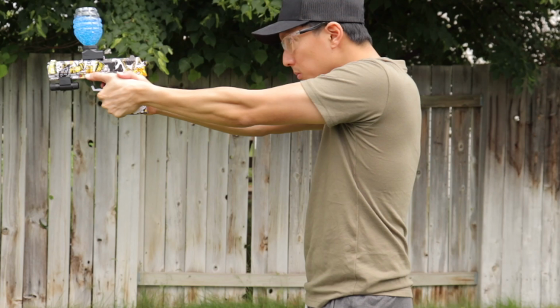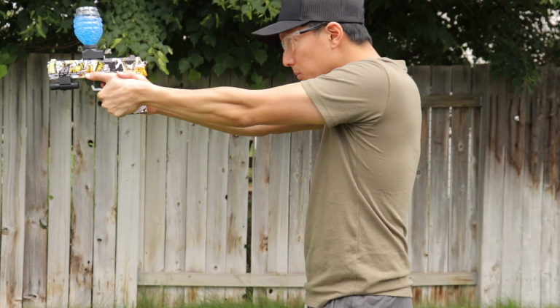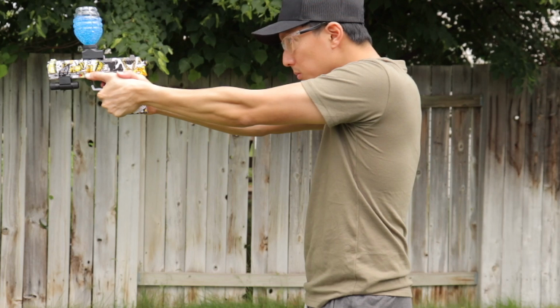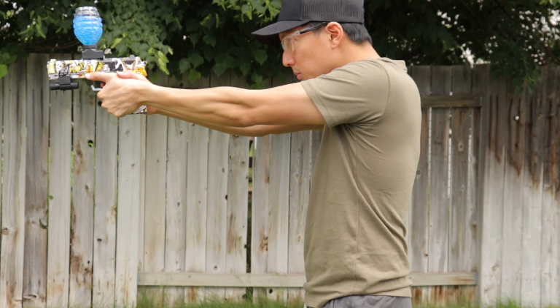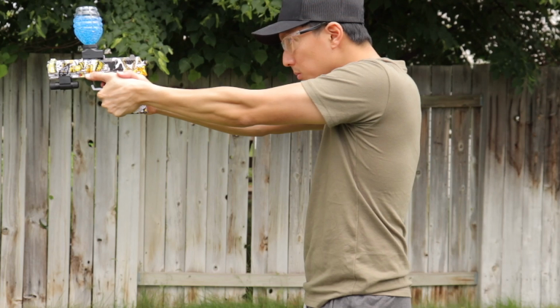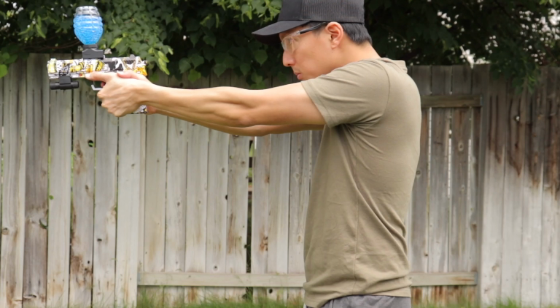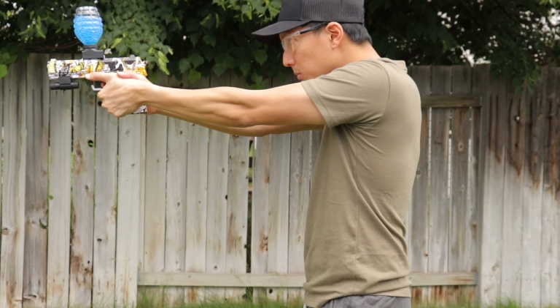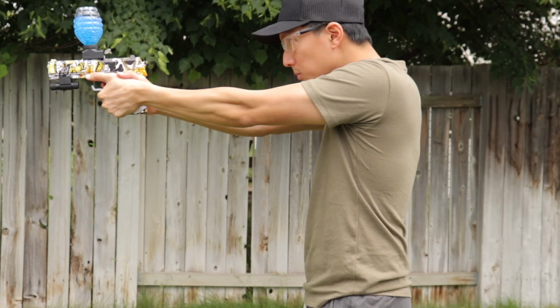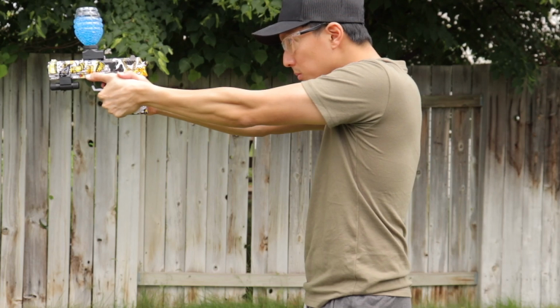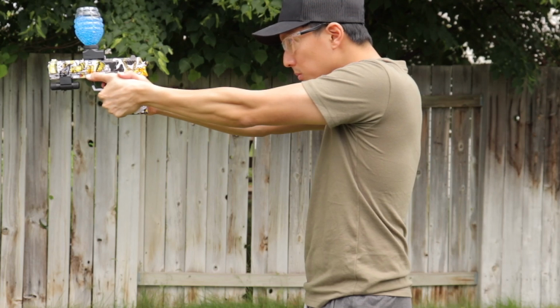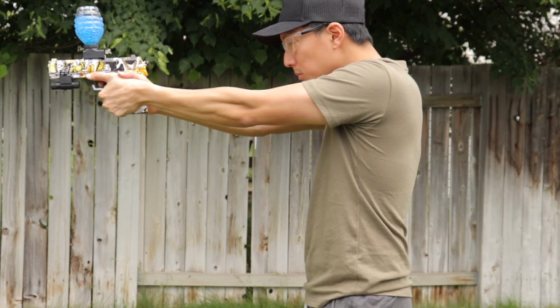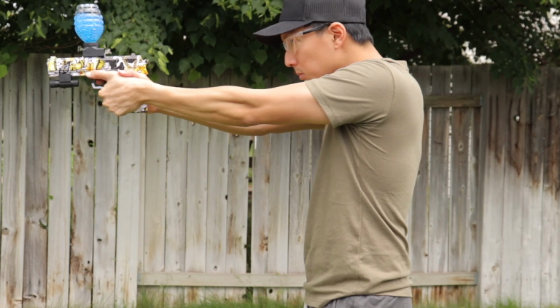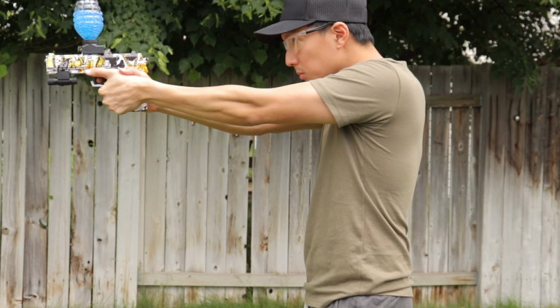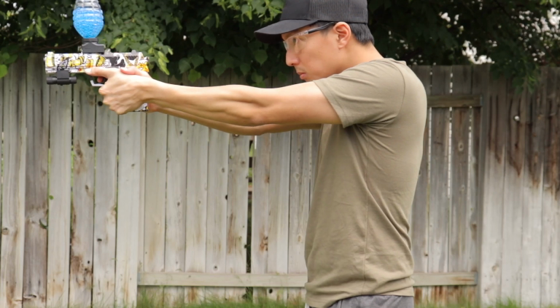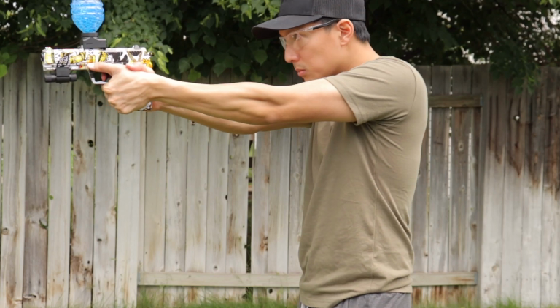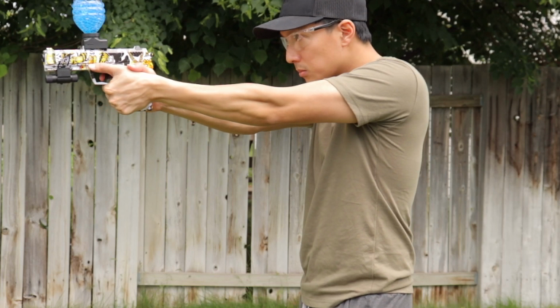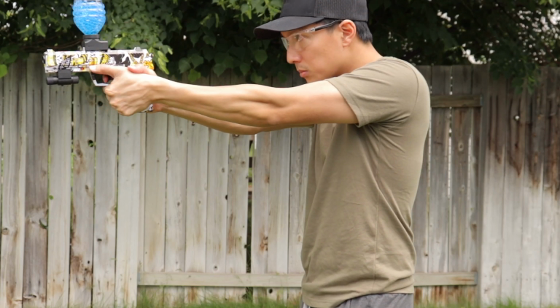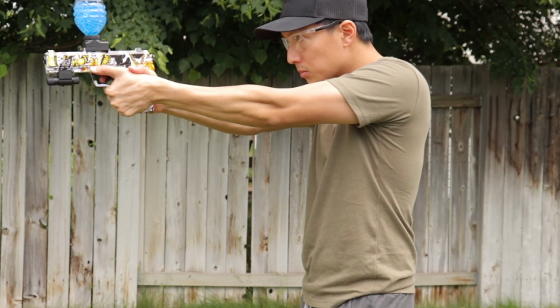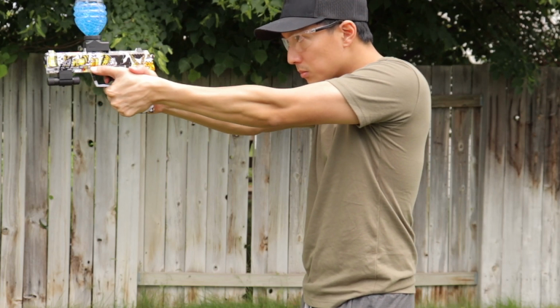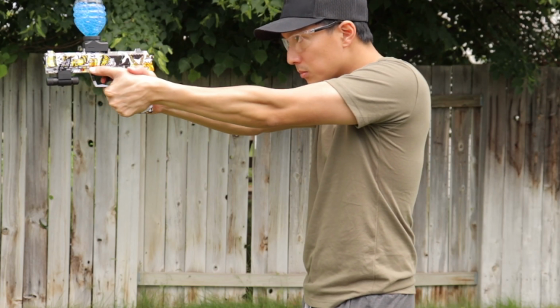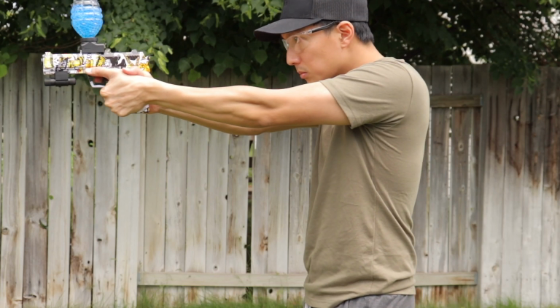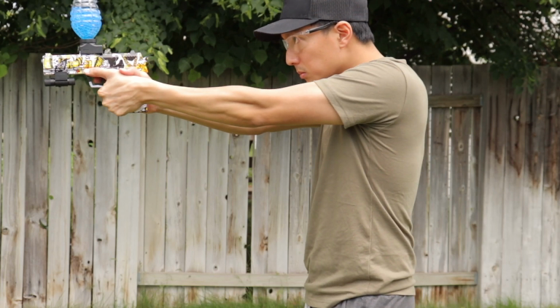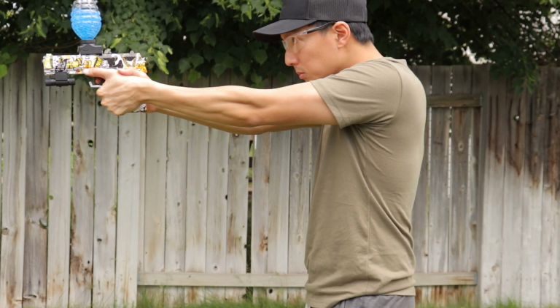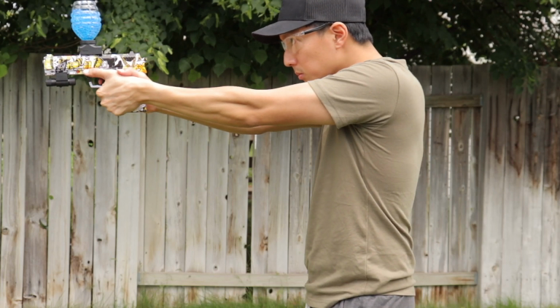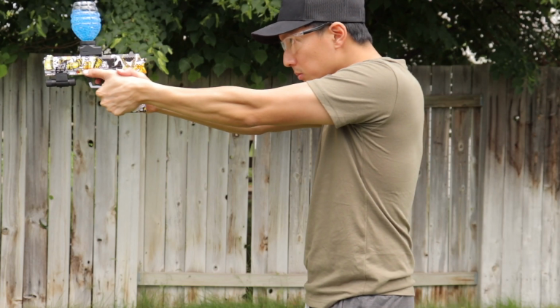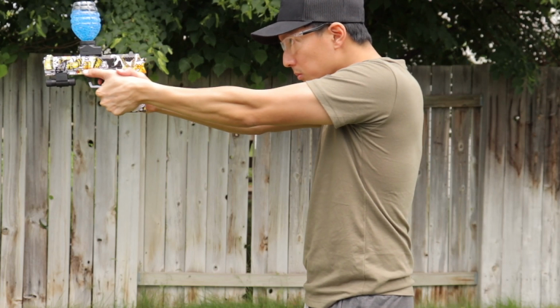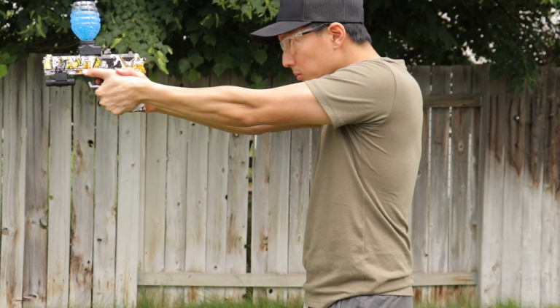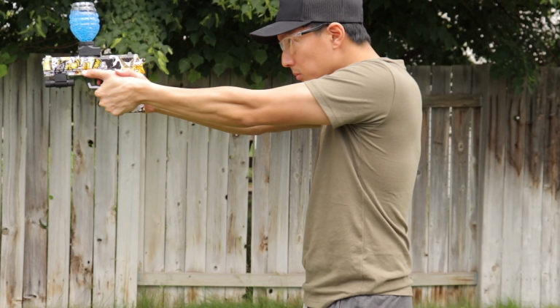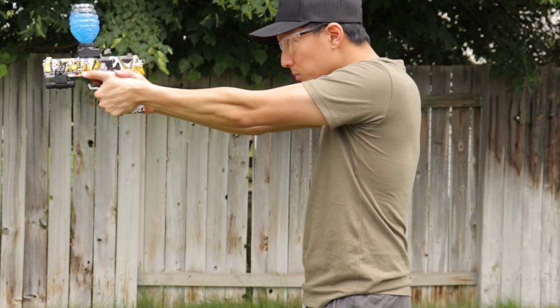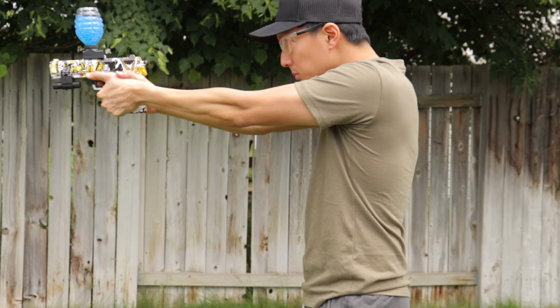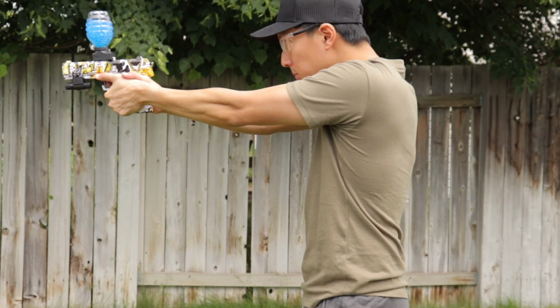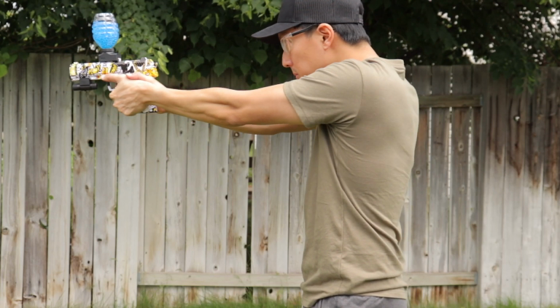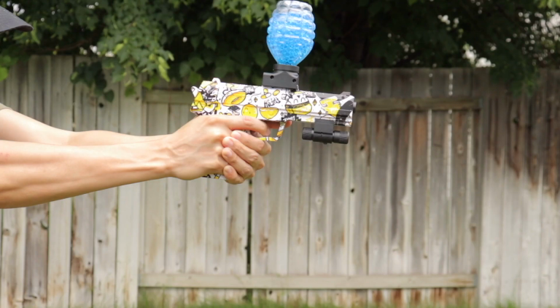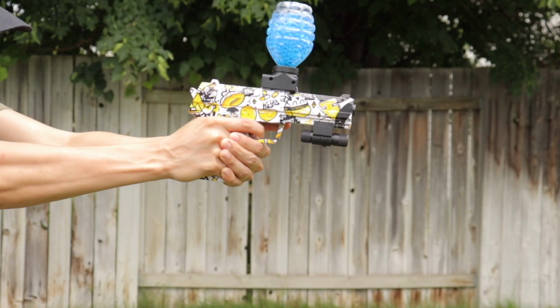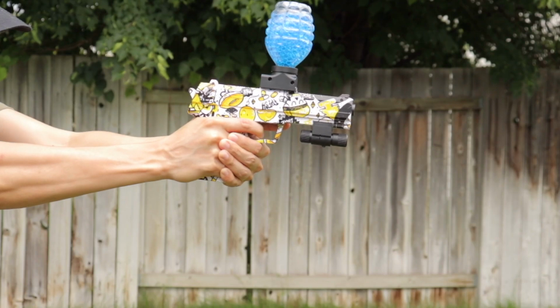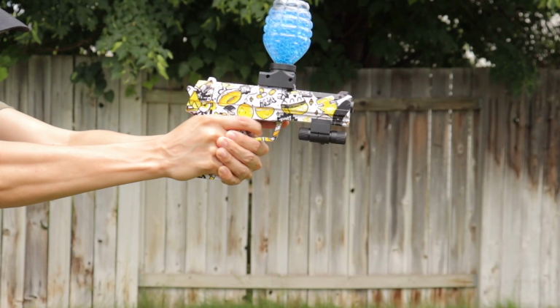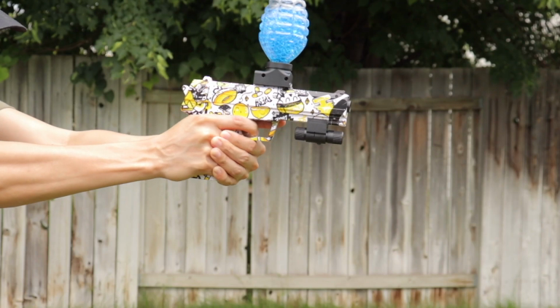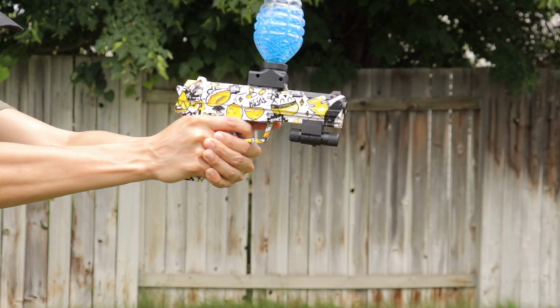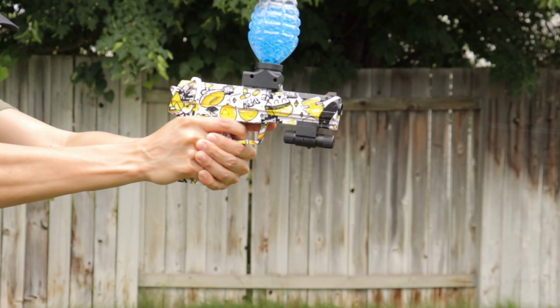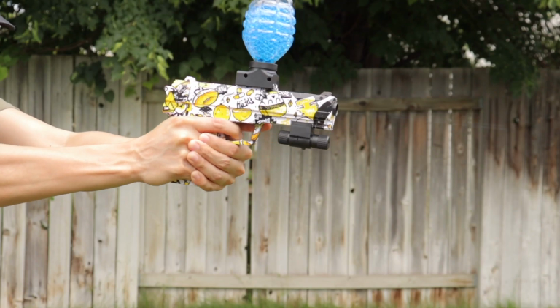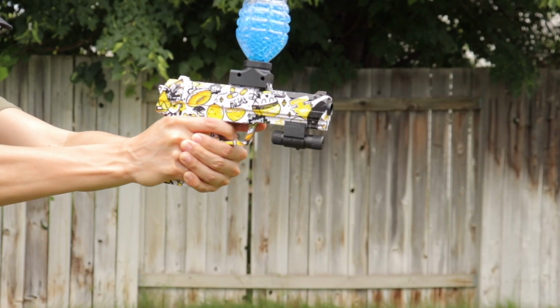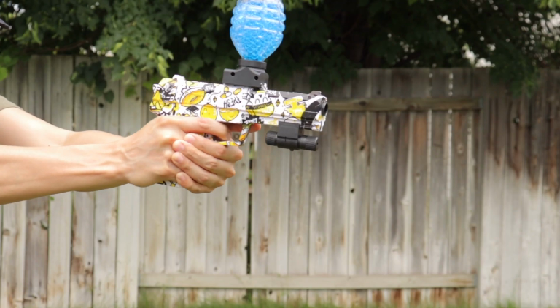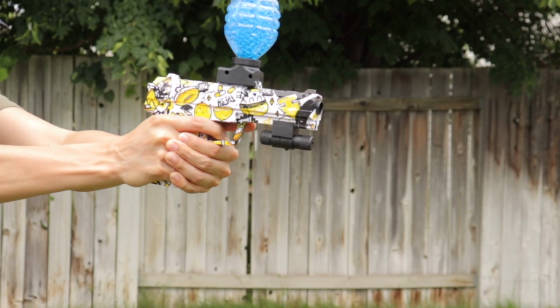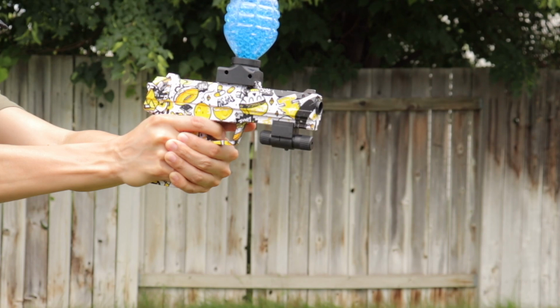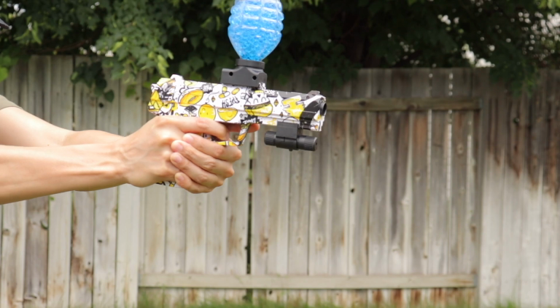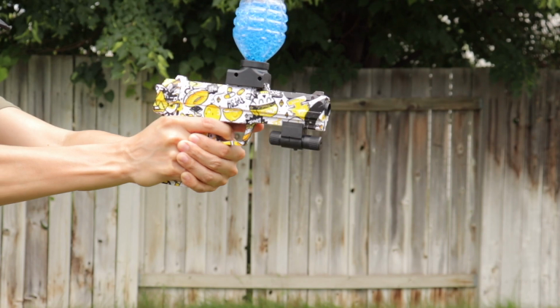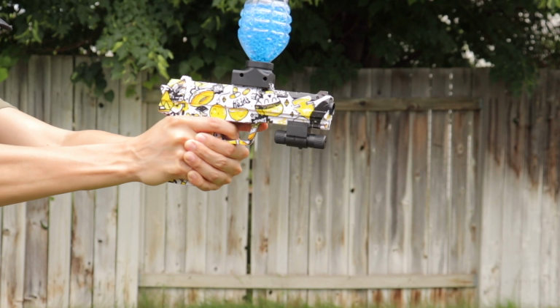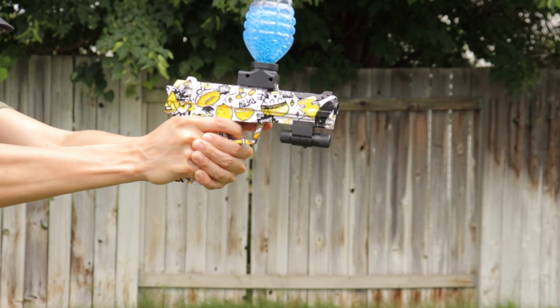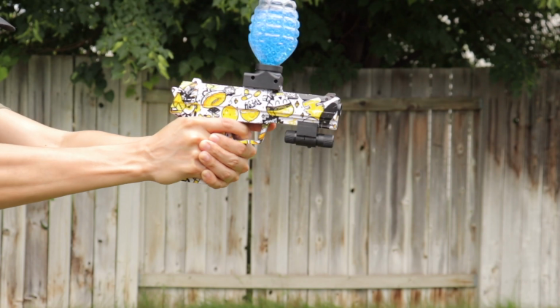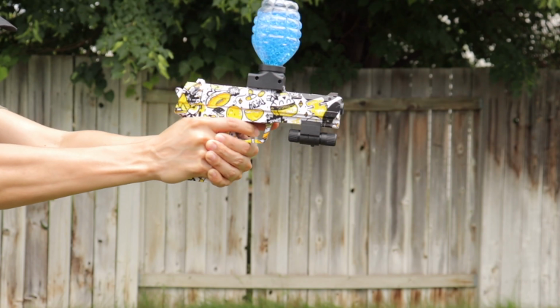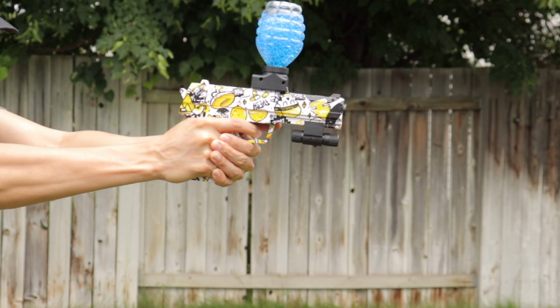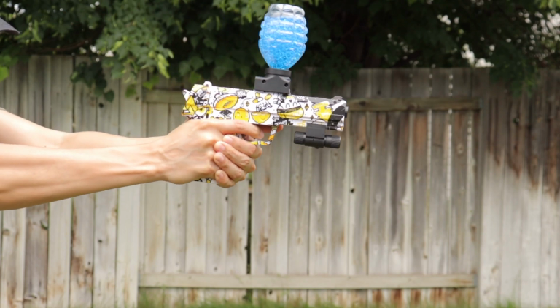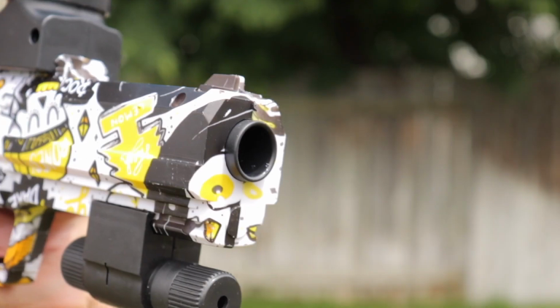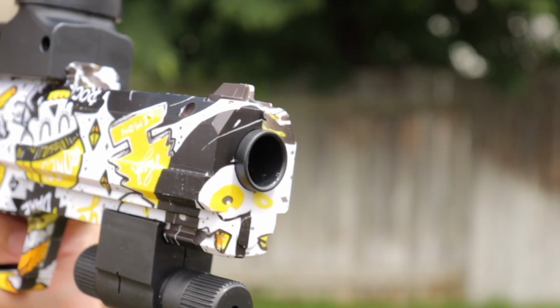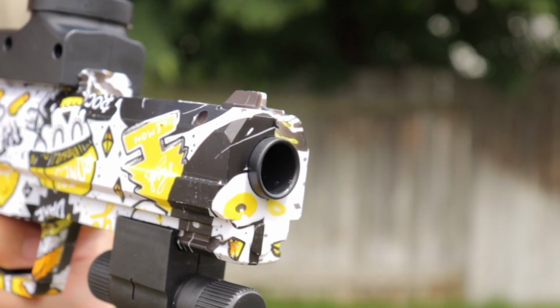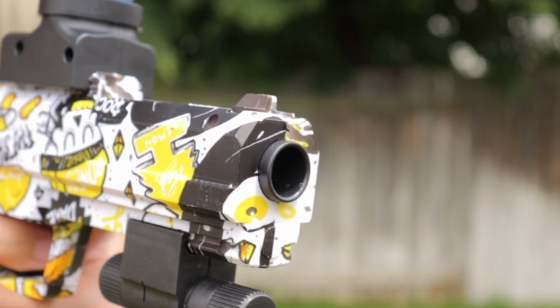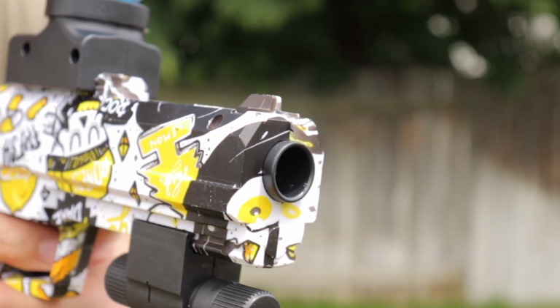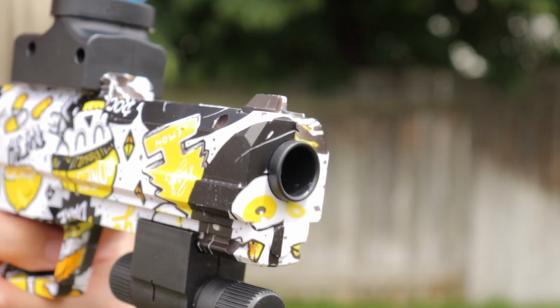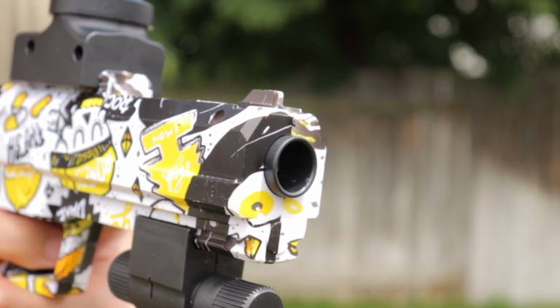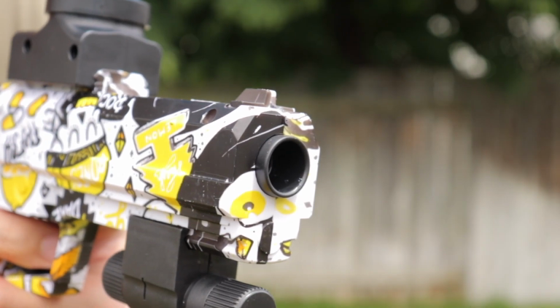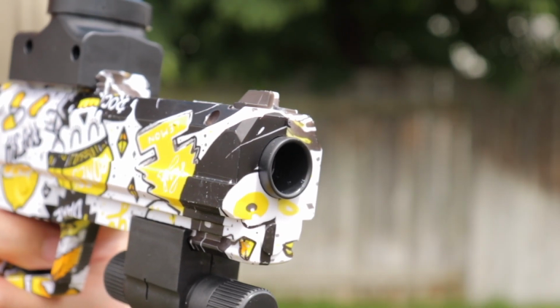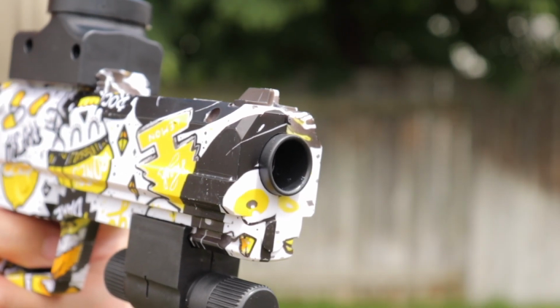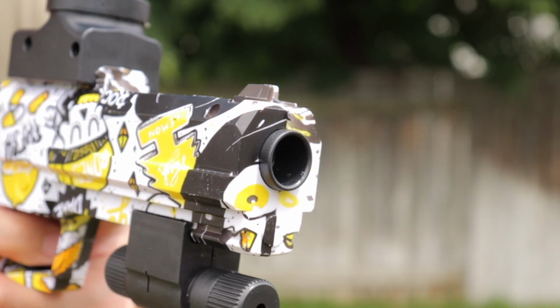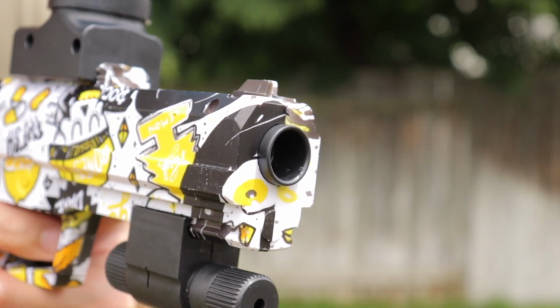This is the Ferventoys USP45 Gel Blaster. It's a fully automatic gel blaster that's powerful and compact.